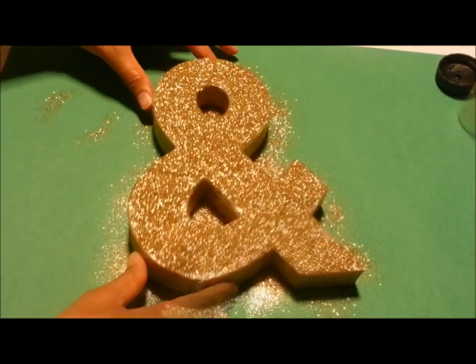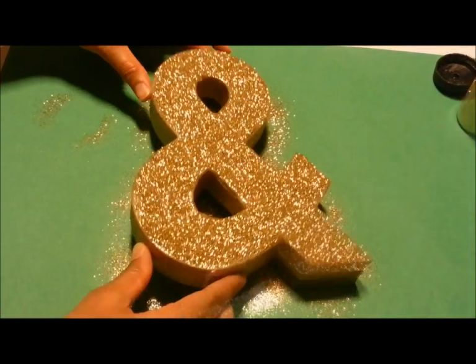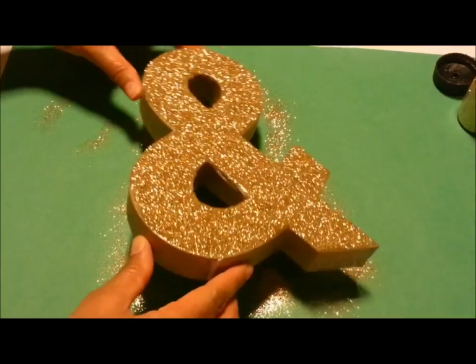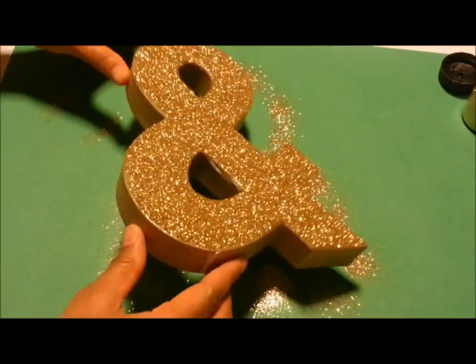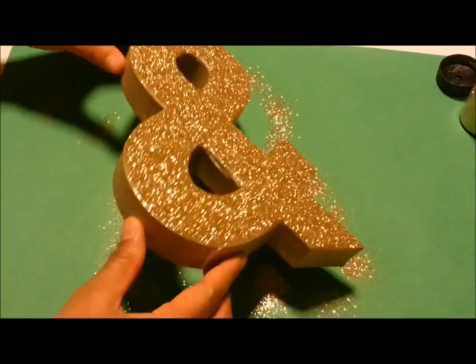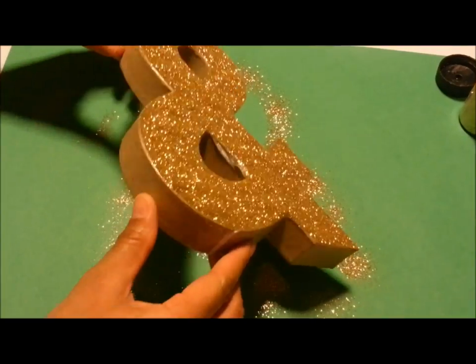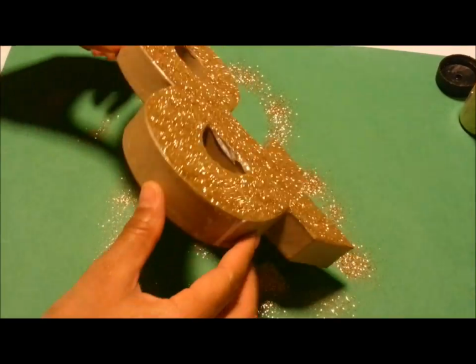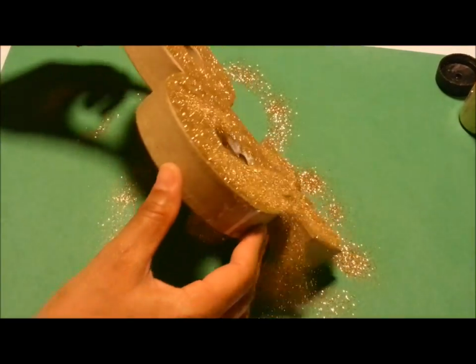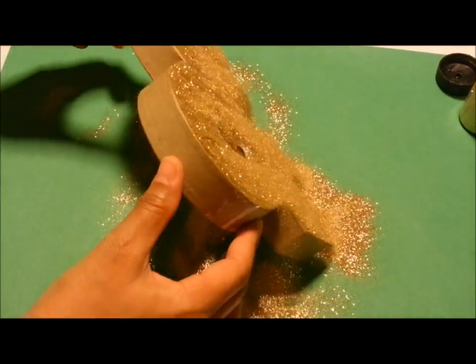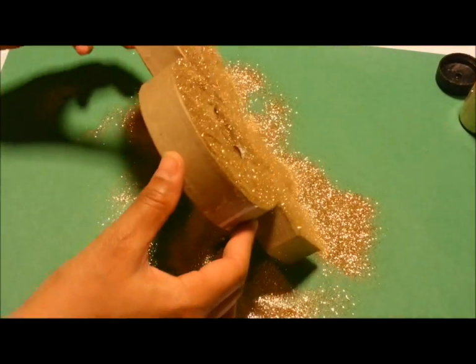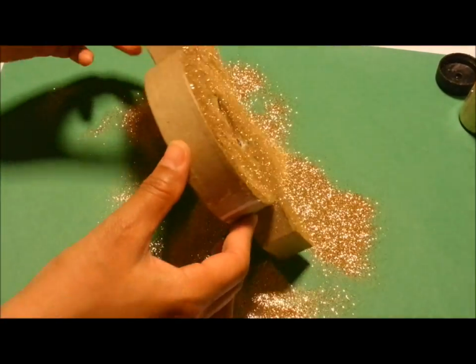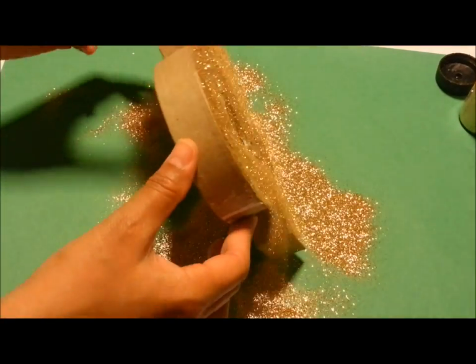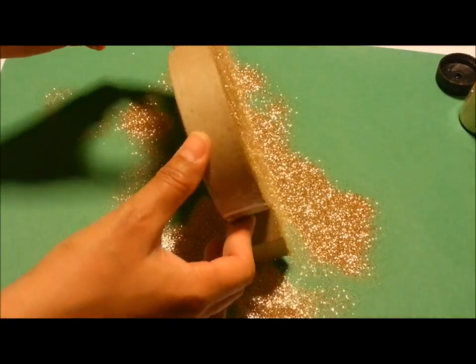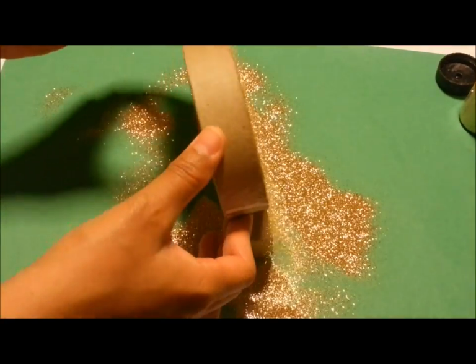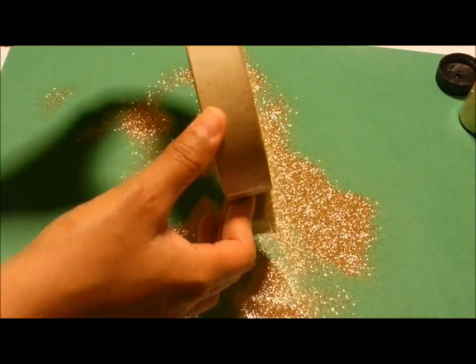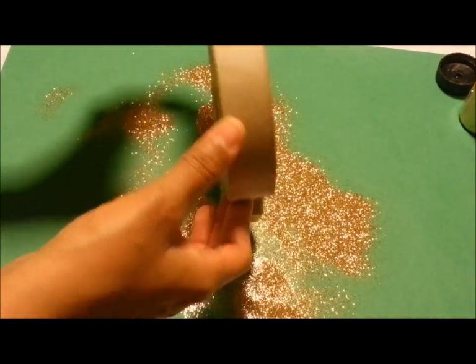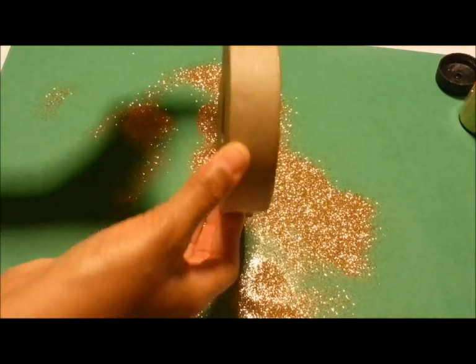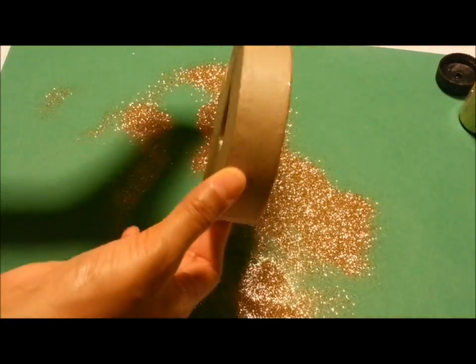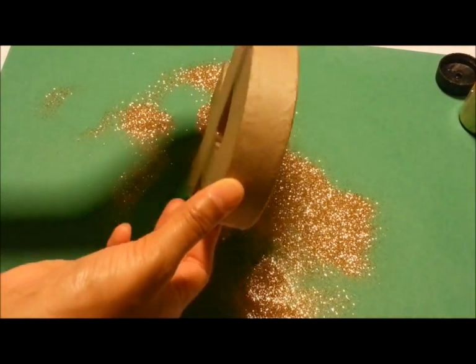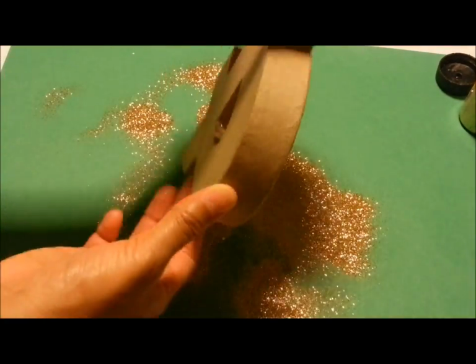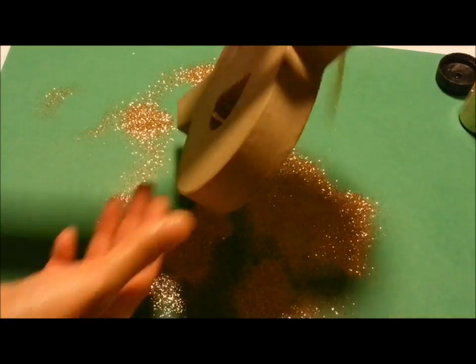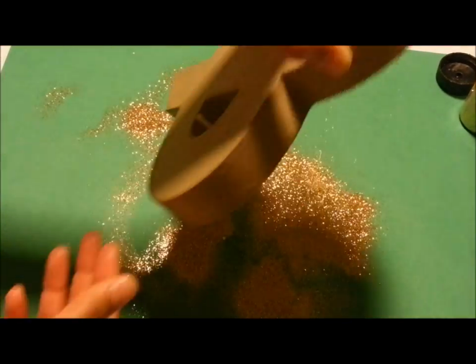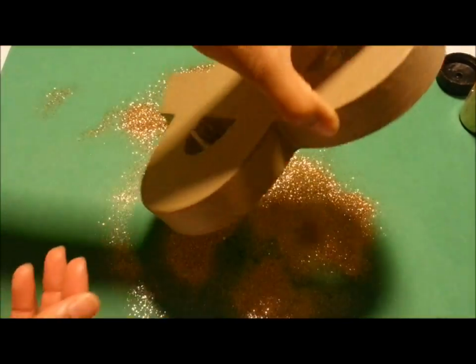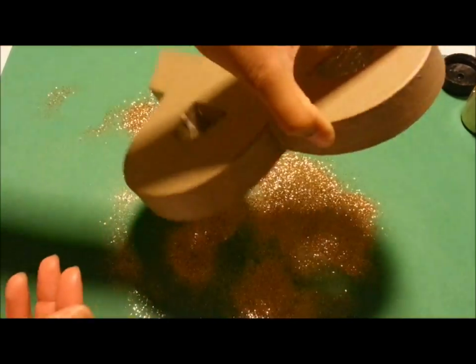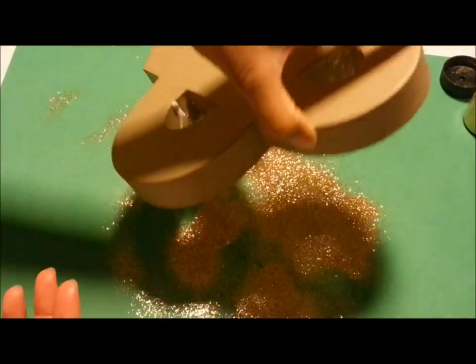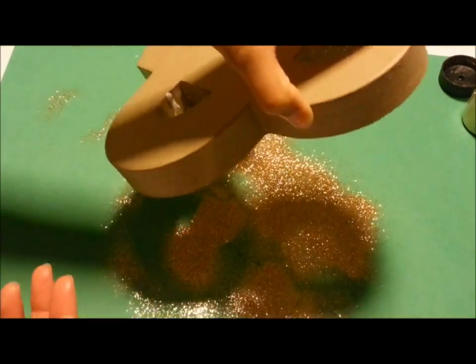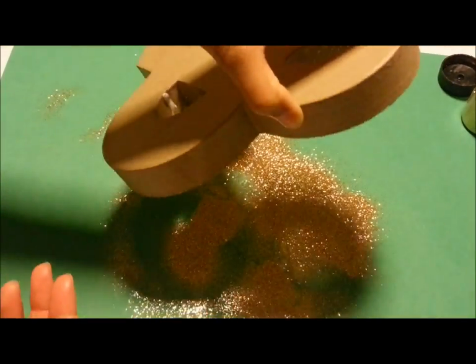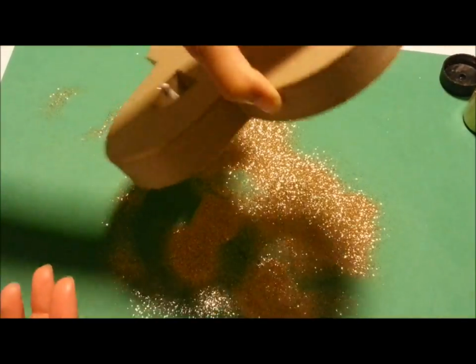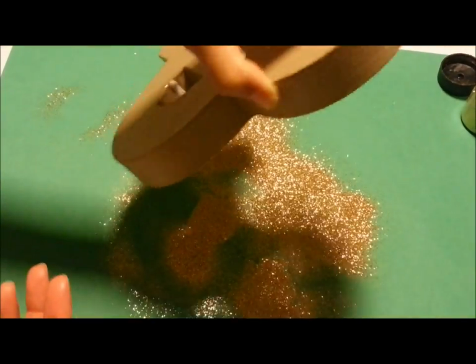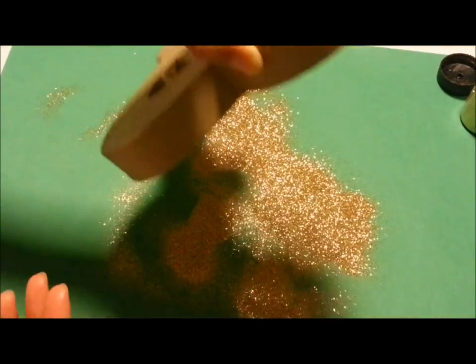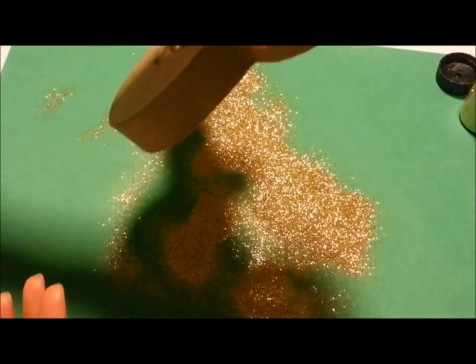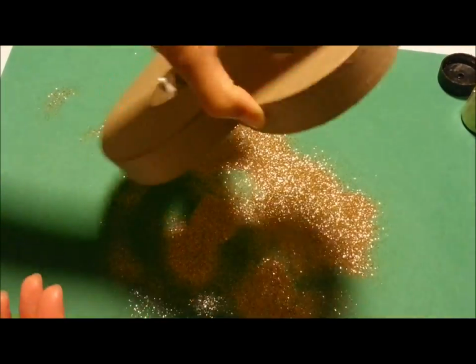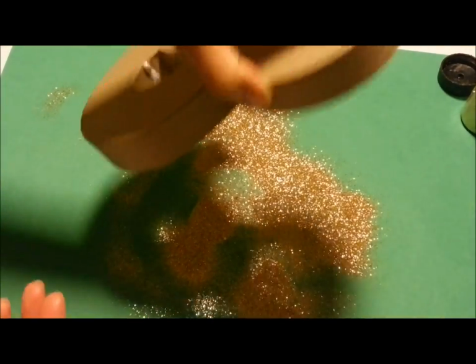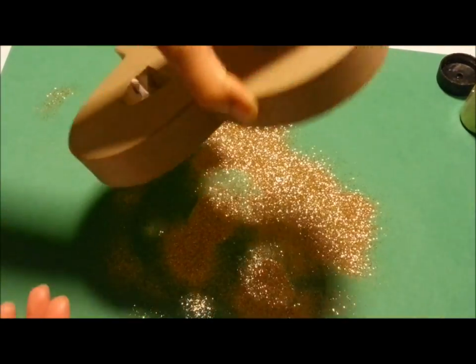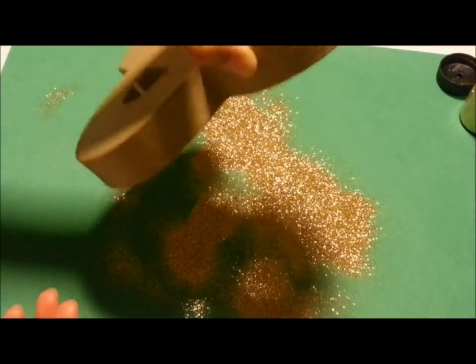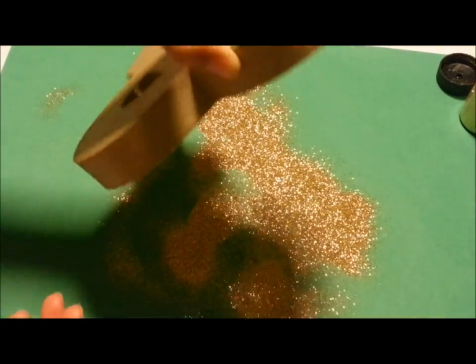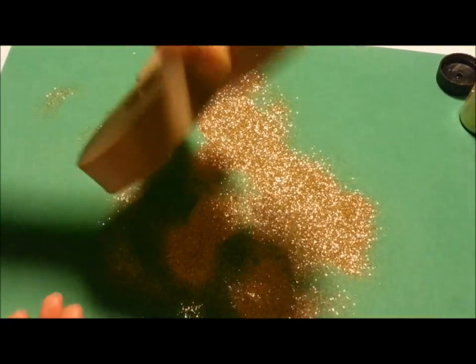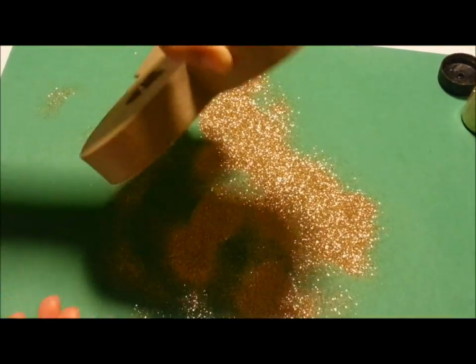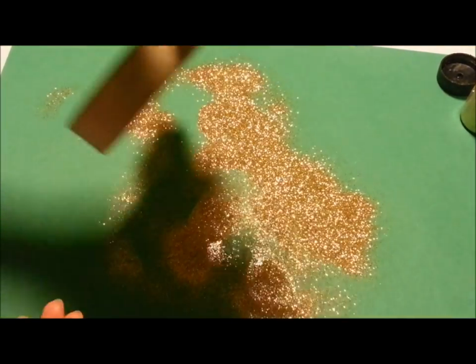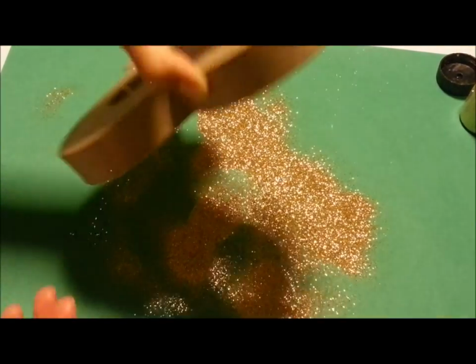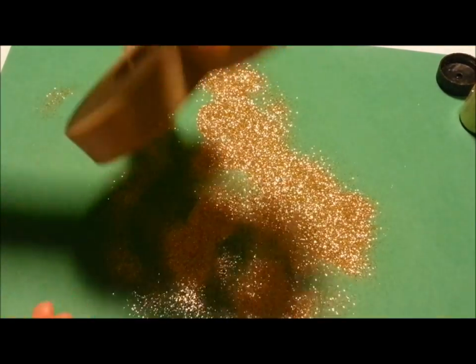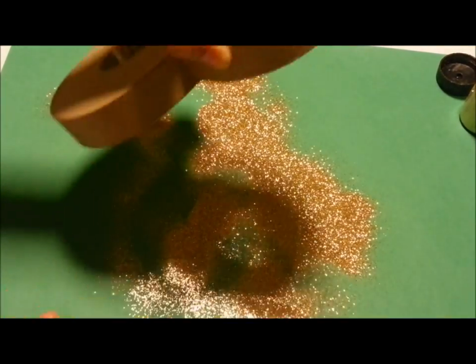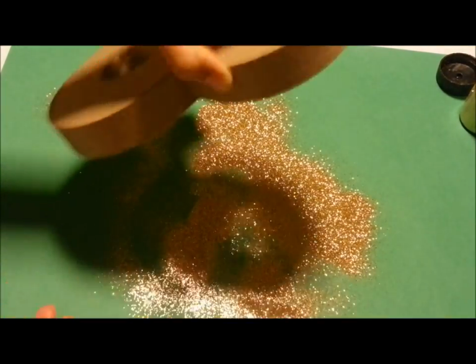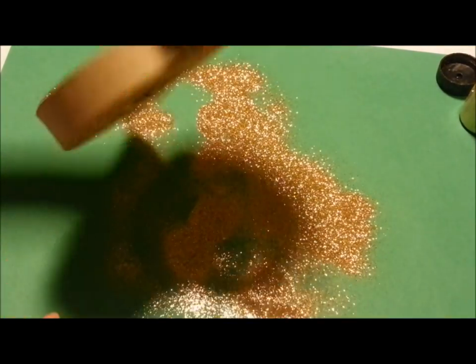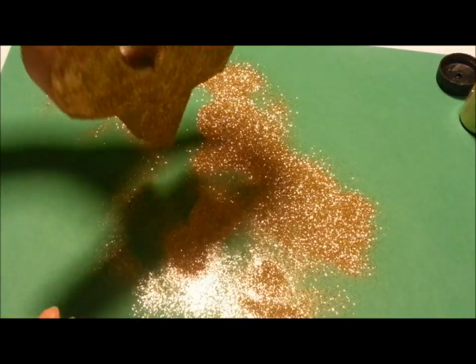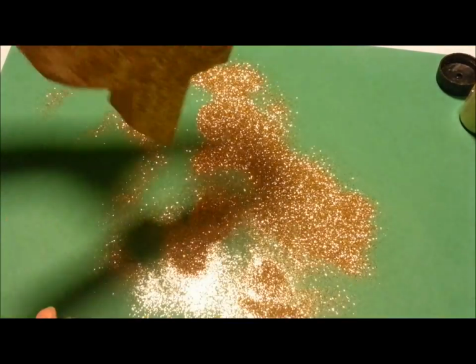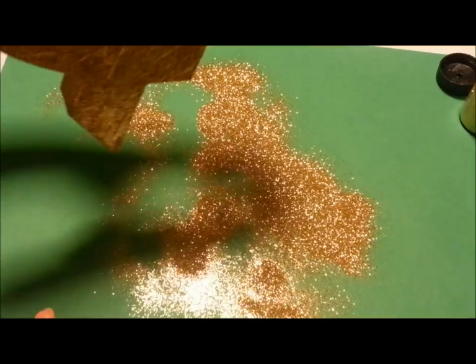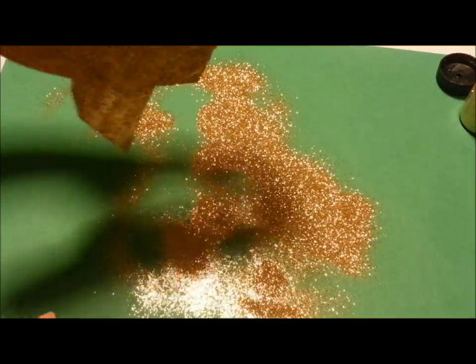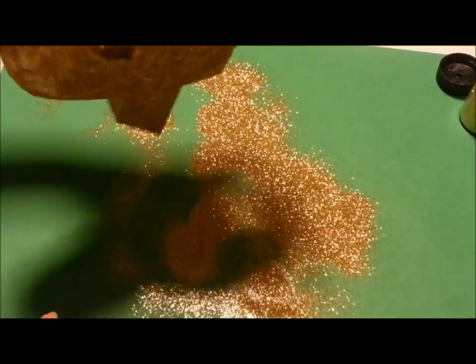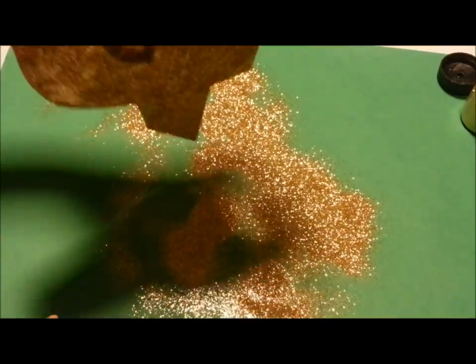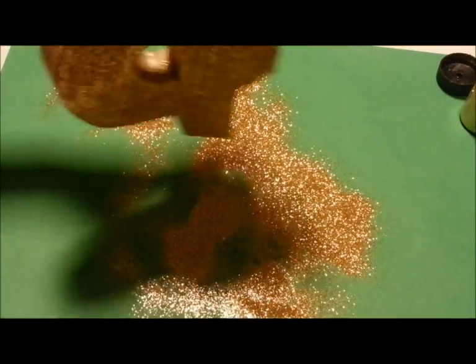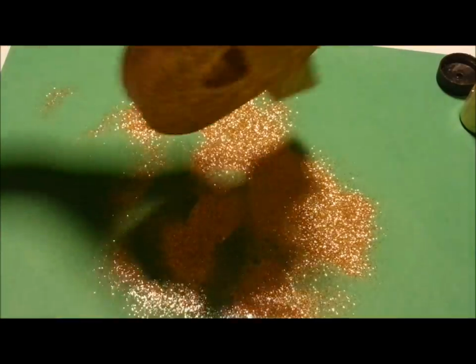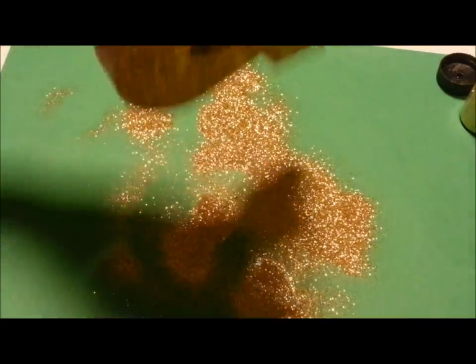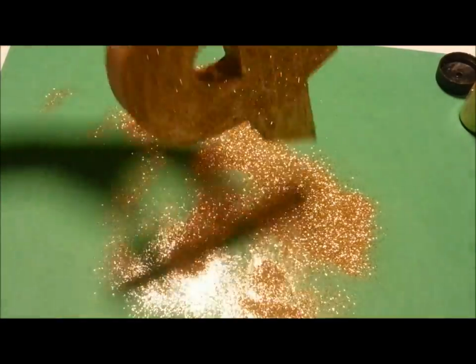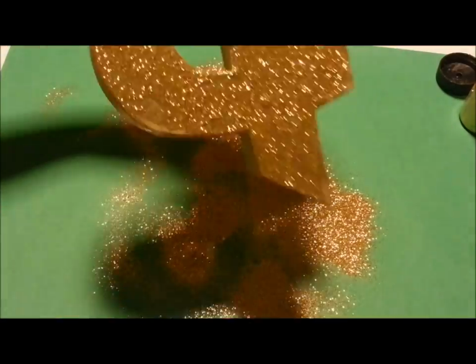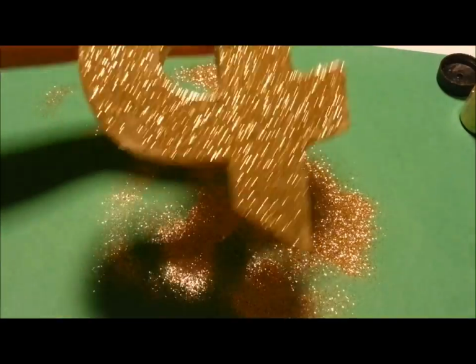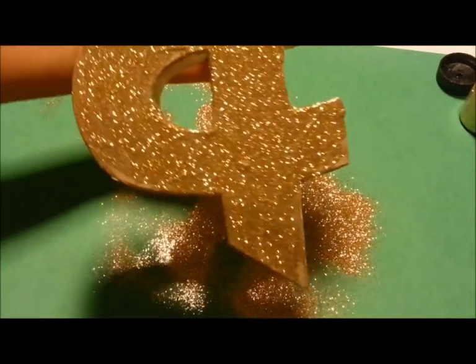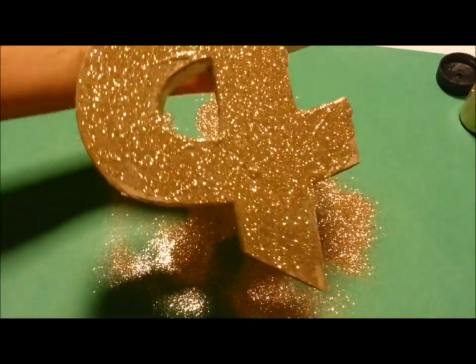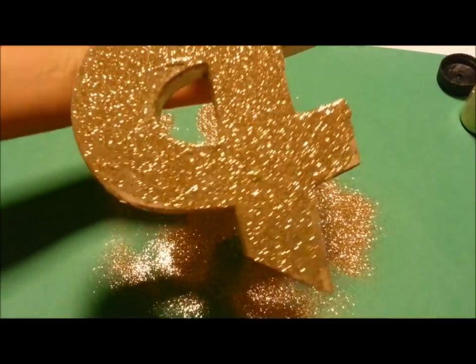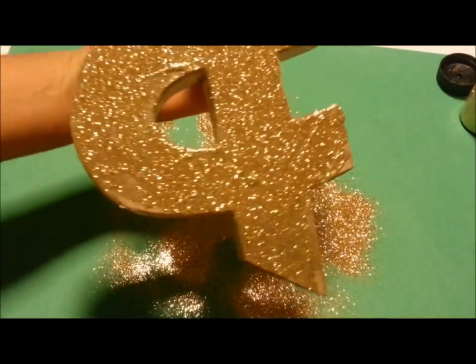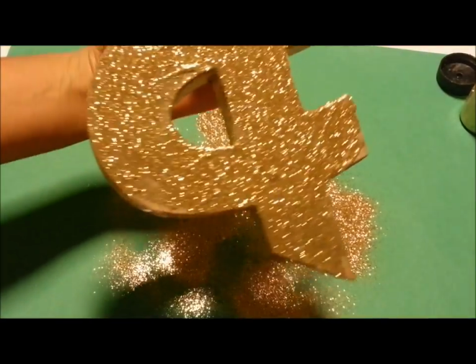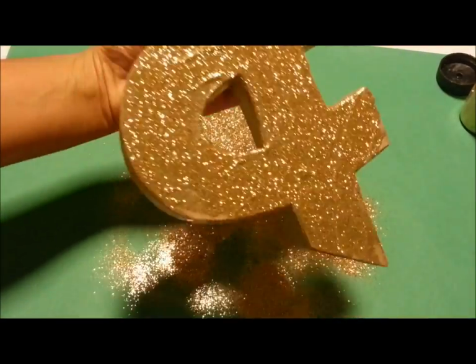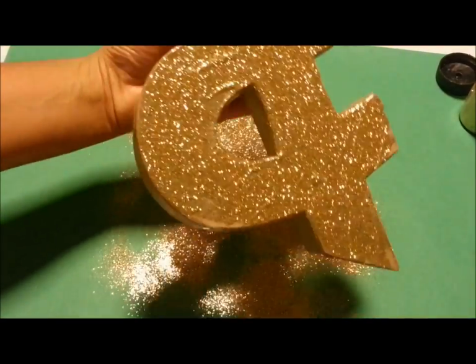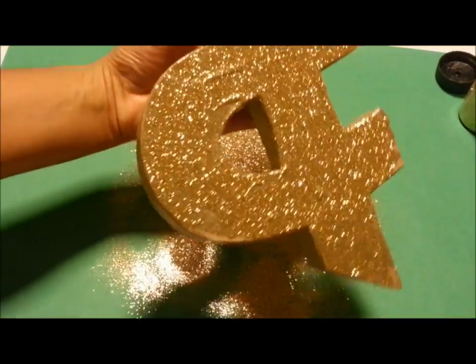Once it's dry, you want to sprinkle off any of the extra glitter. Make sure you have a piece of paper underneath.